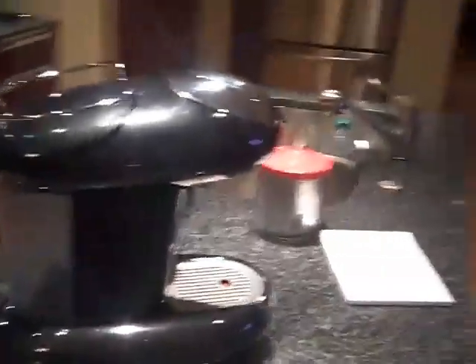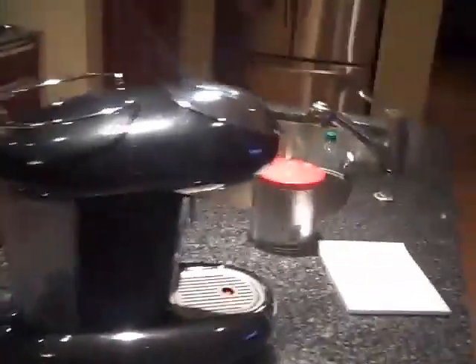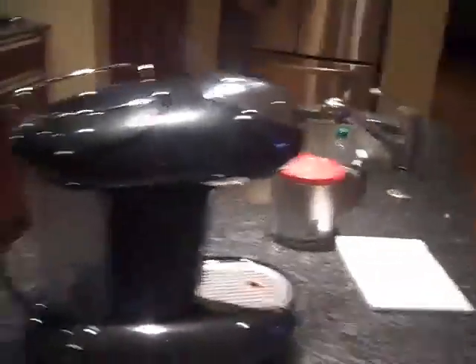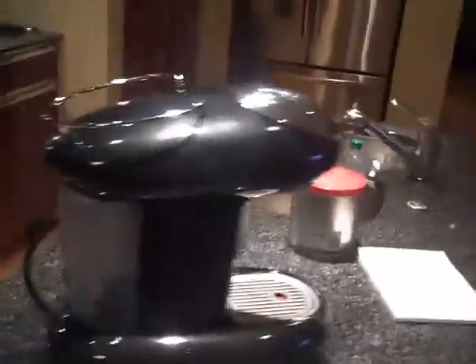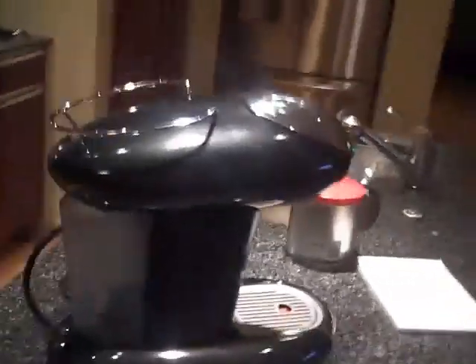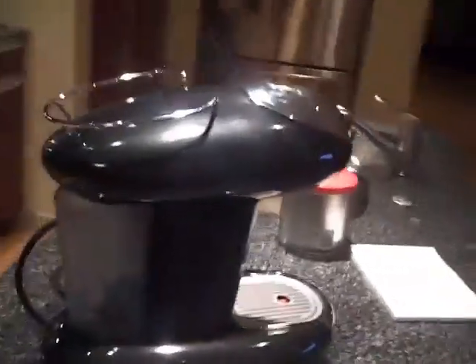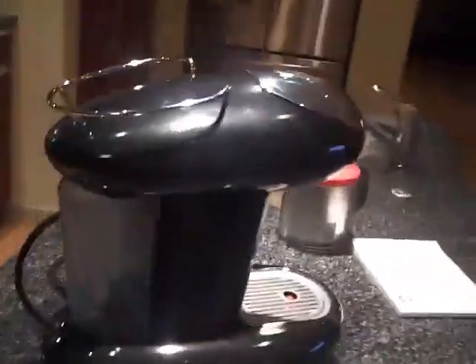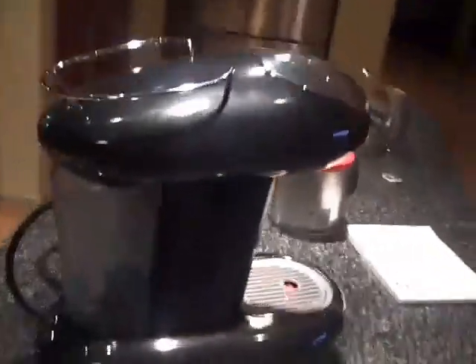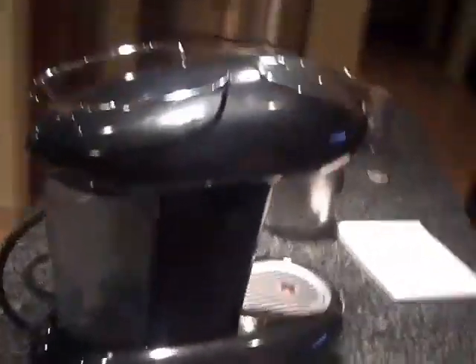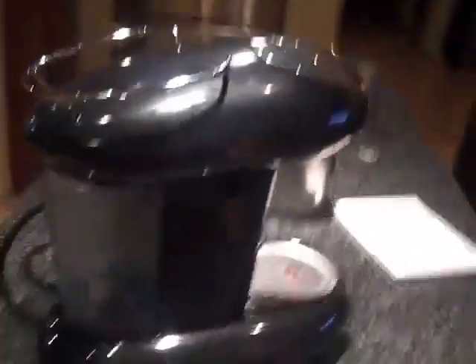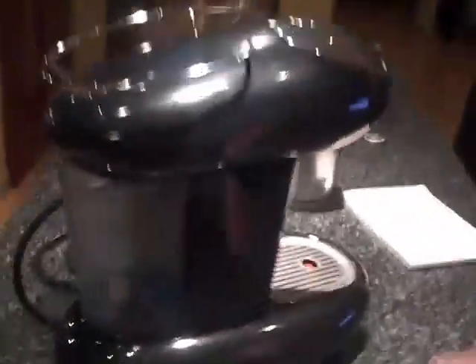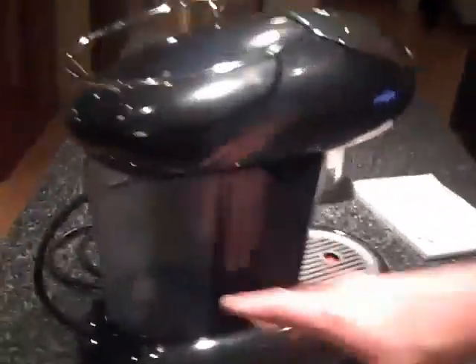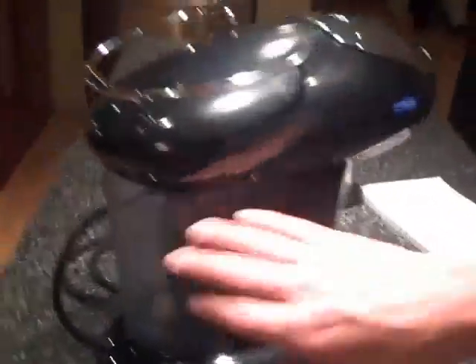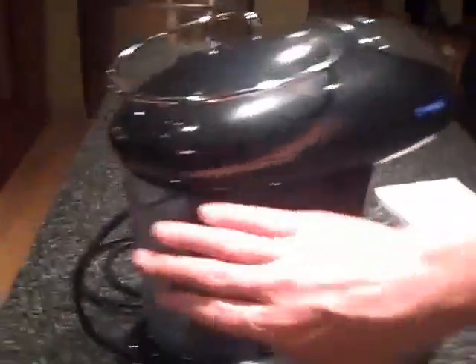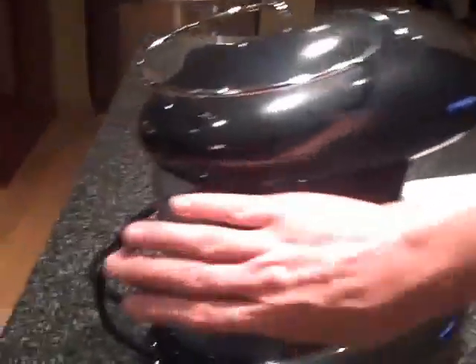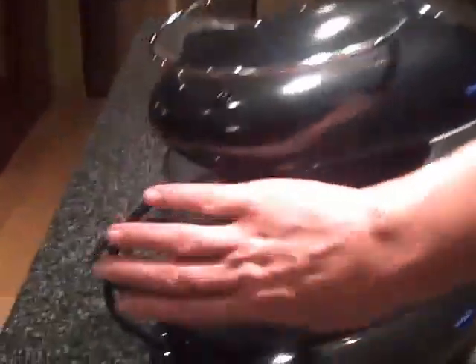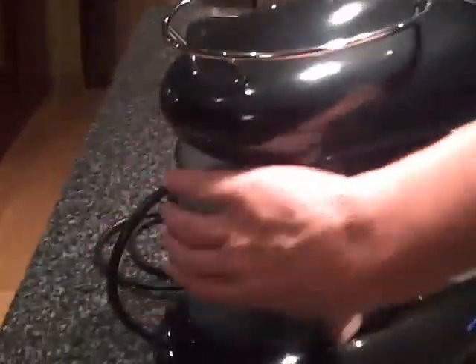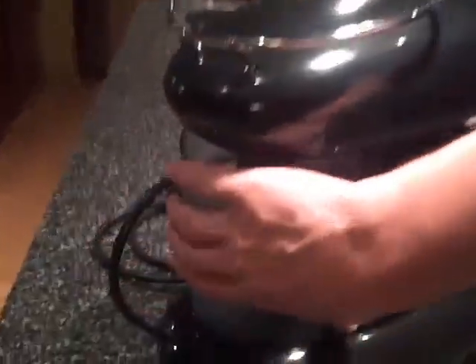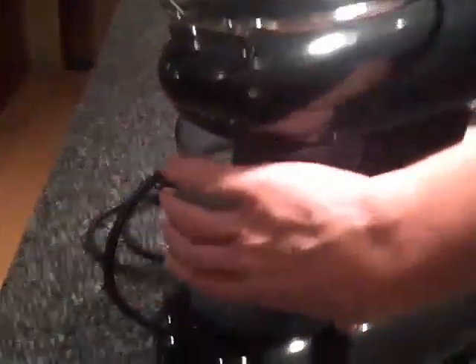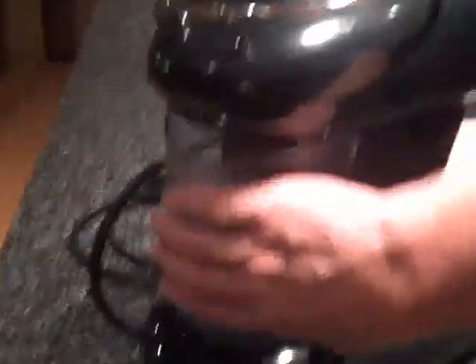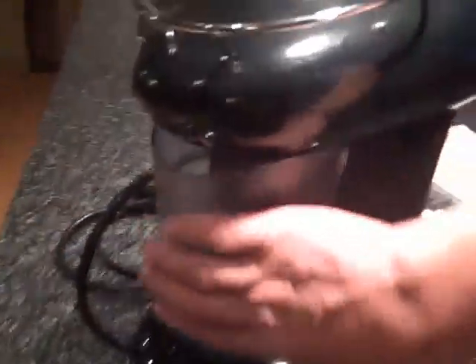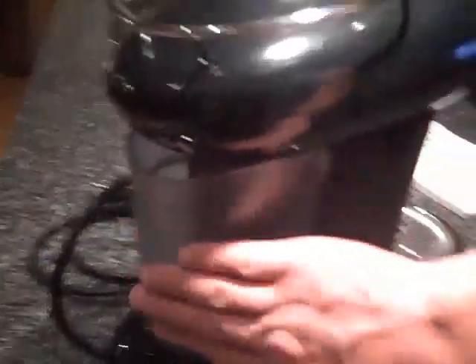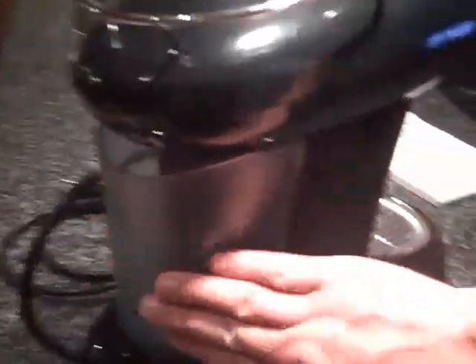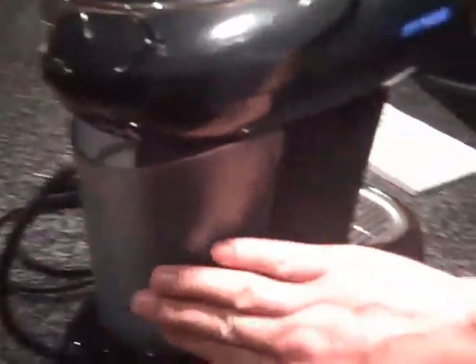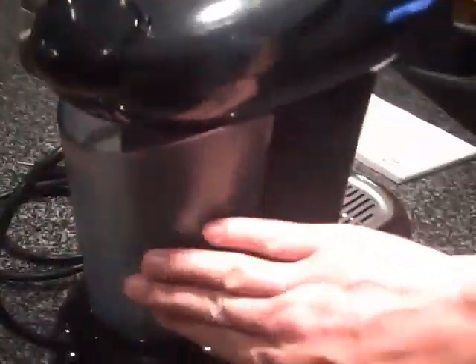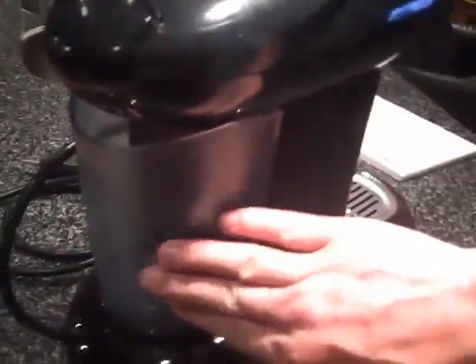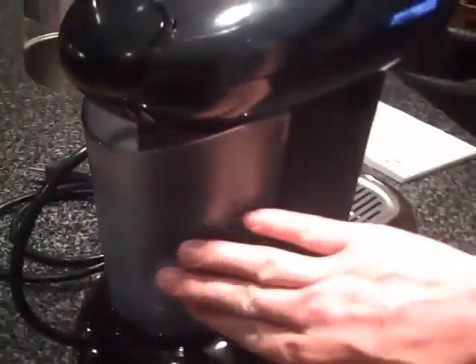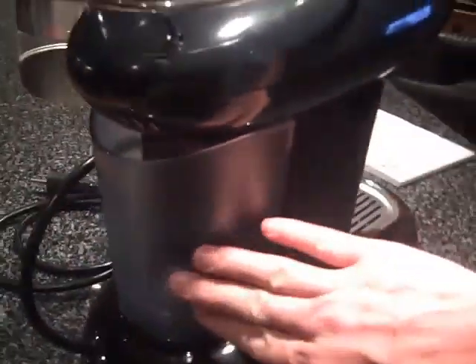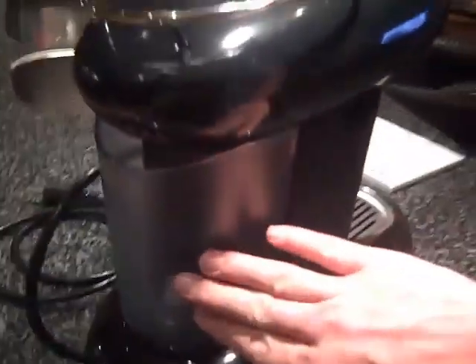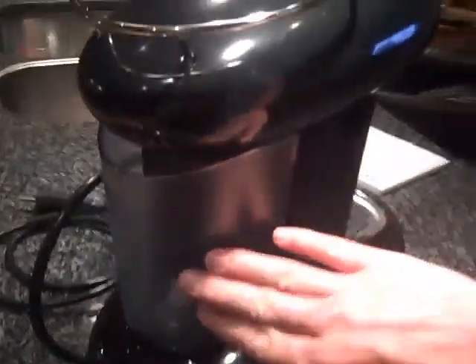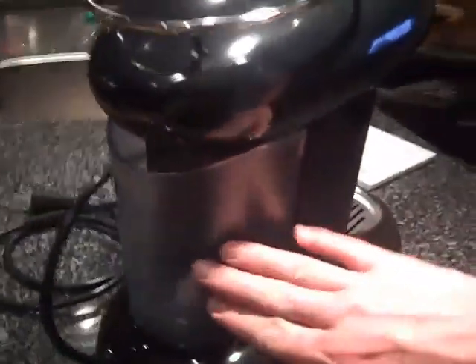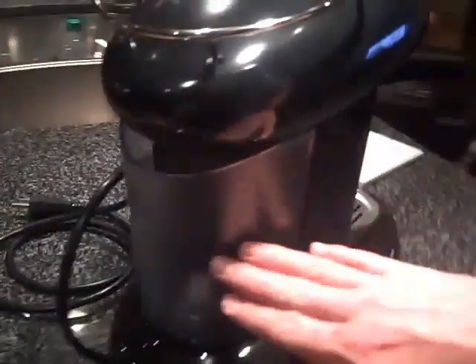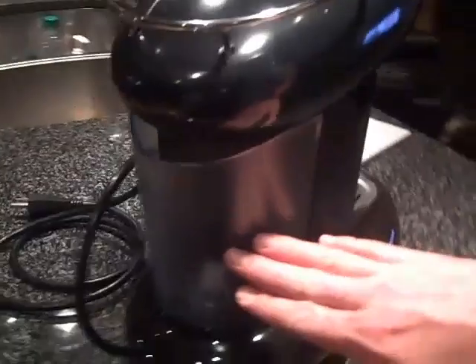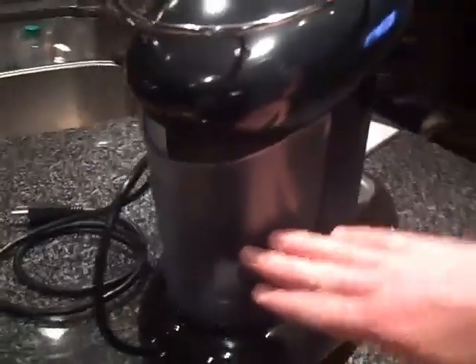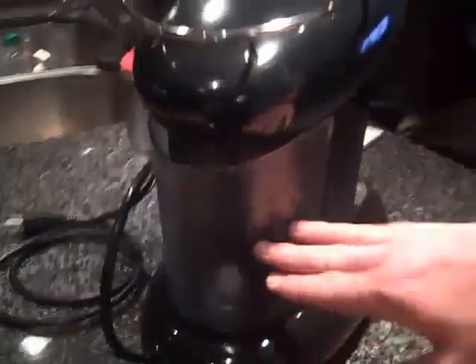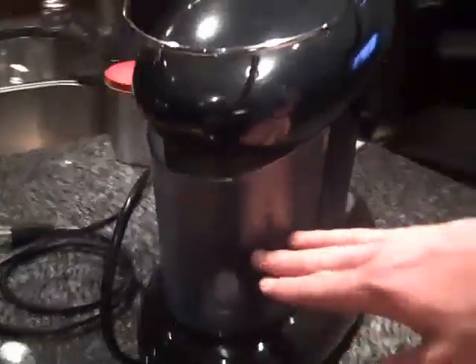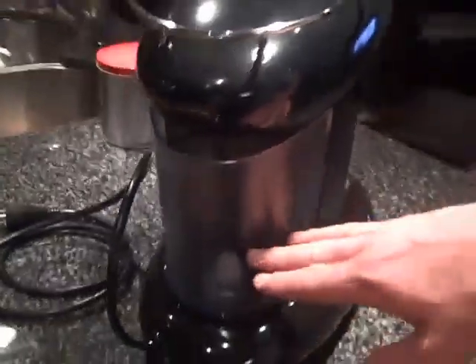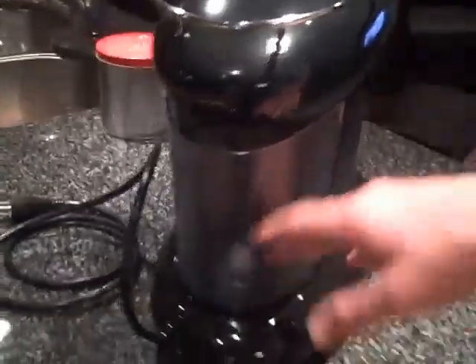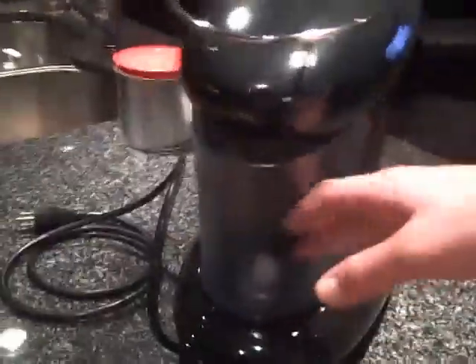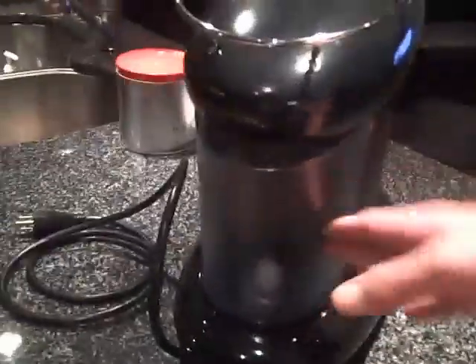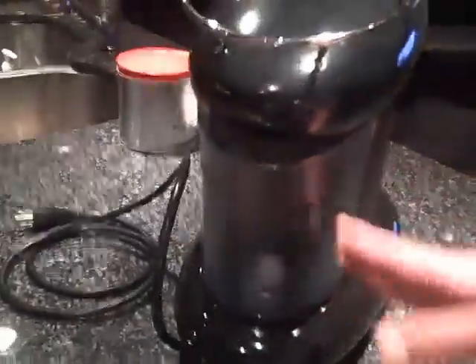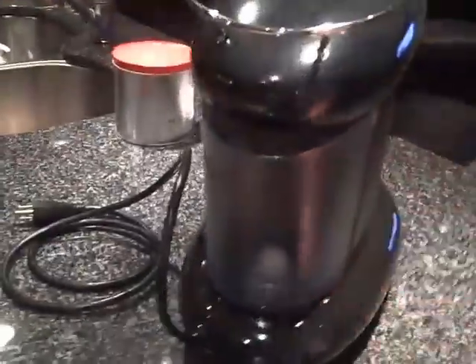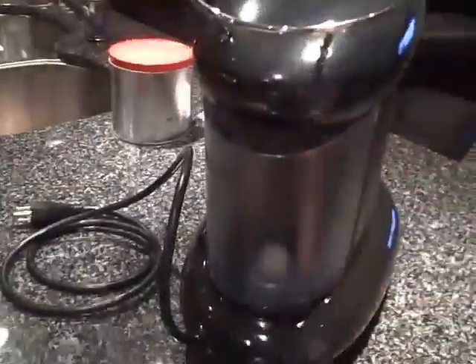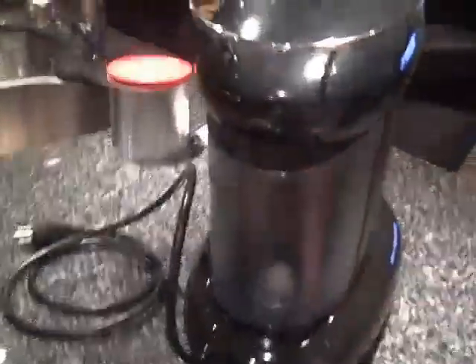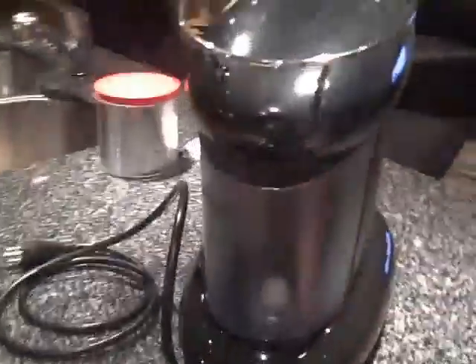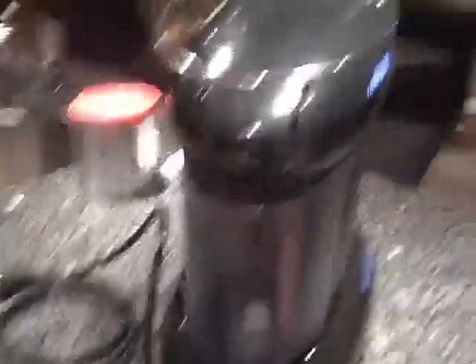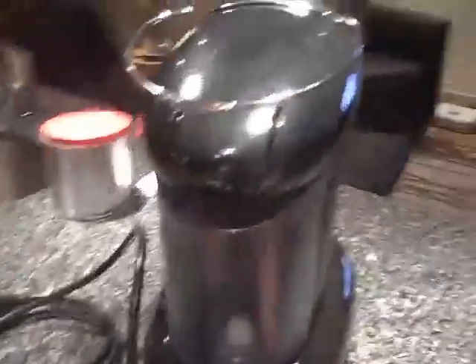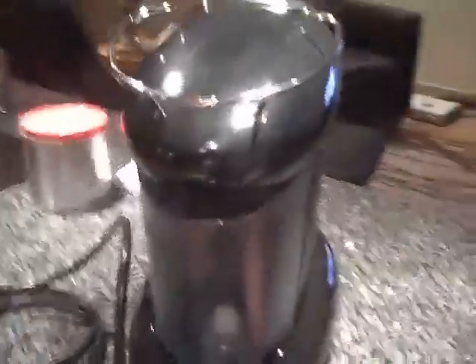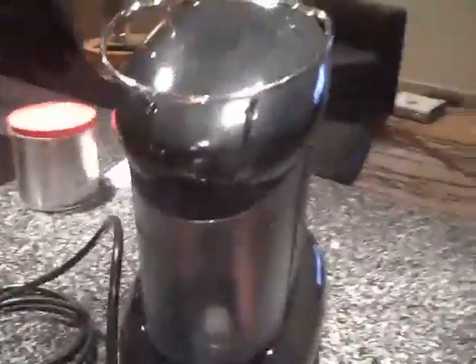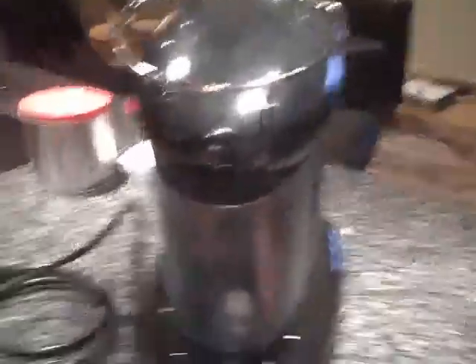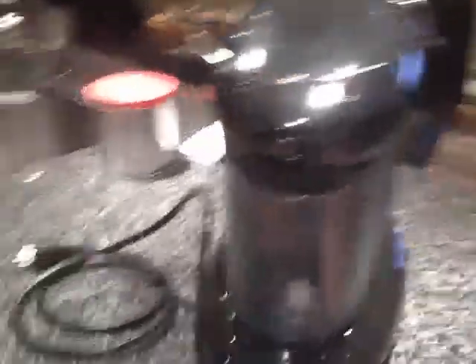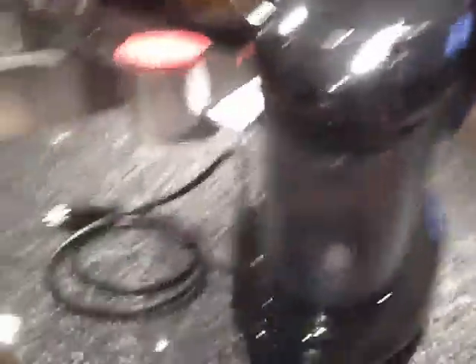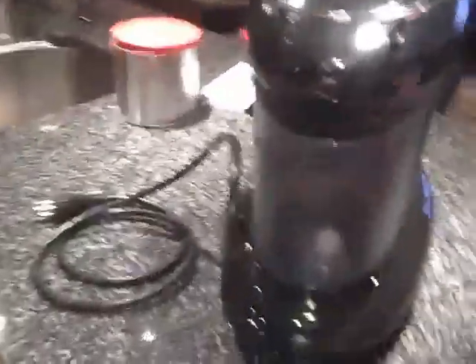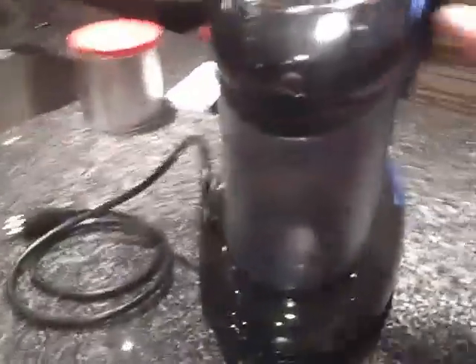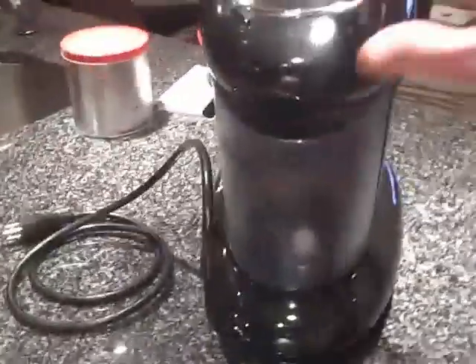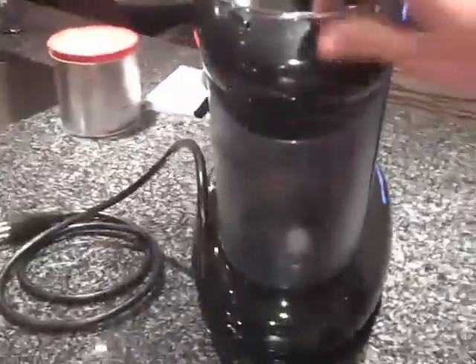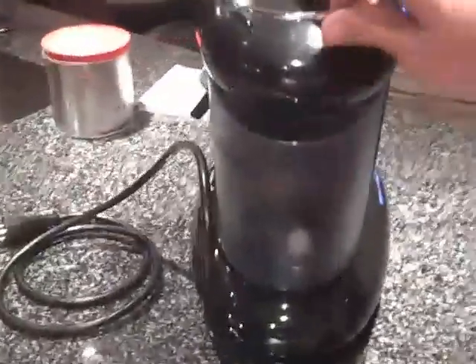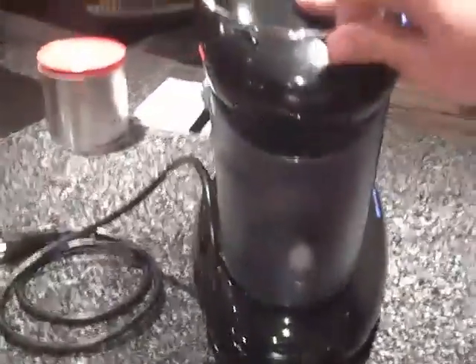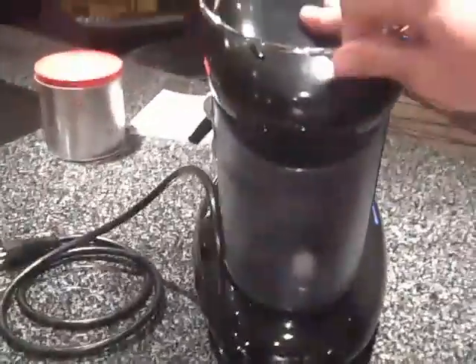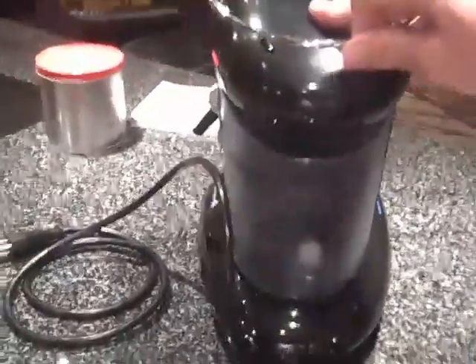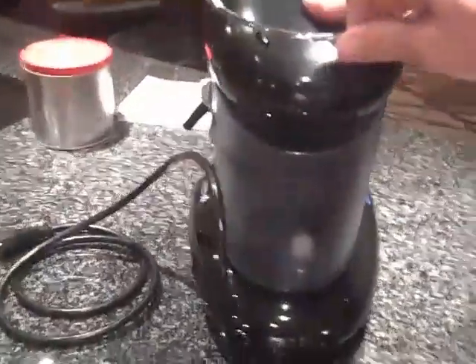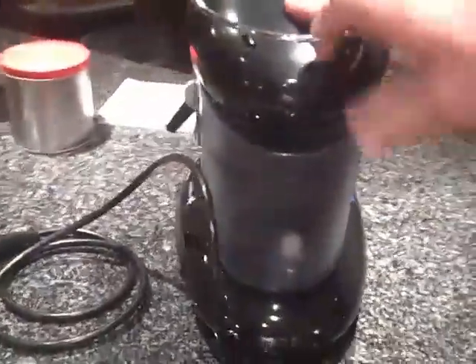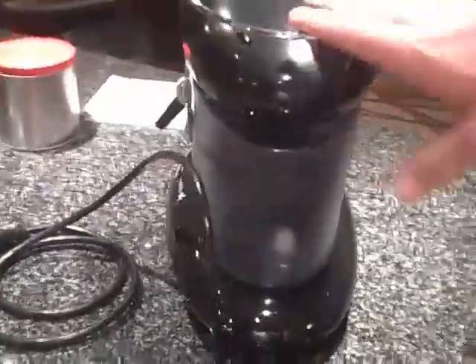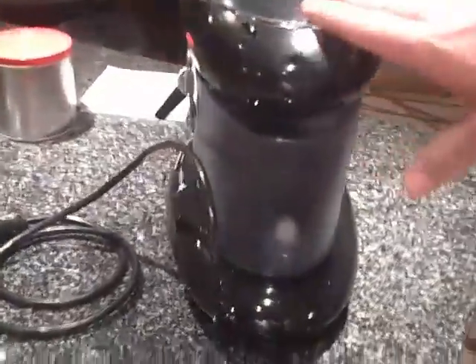This is the water tank. Put it back here — it holds the water. This pops off.